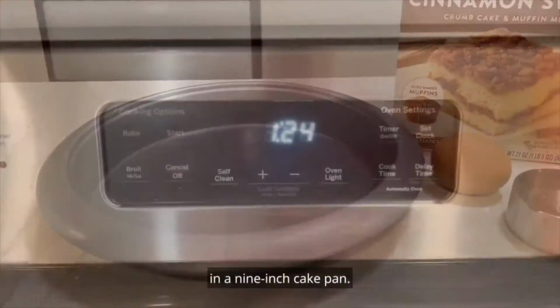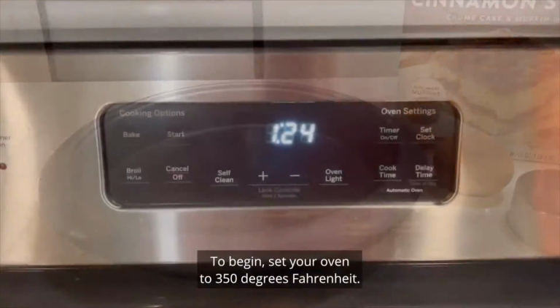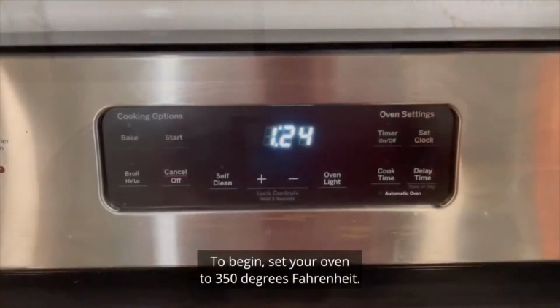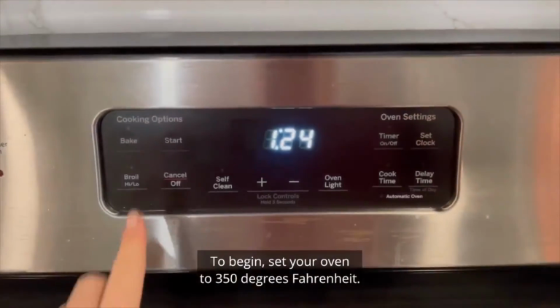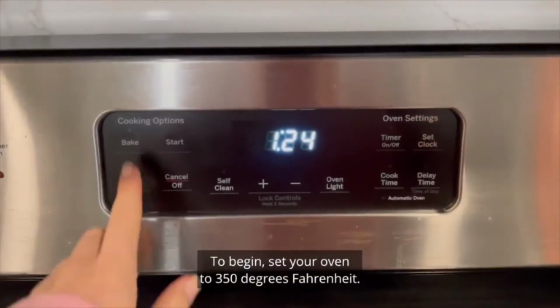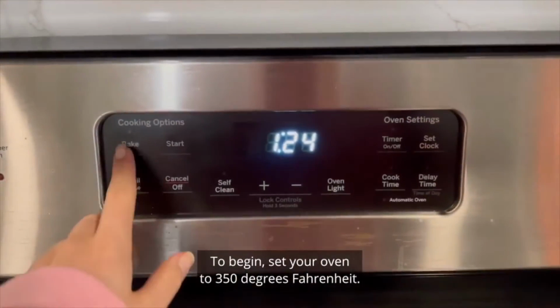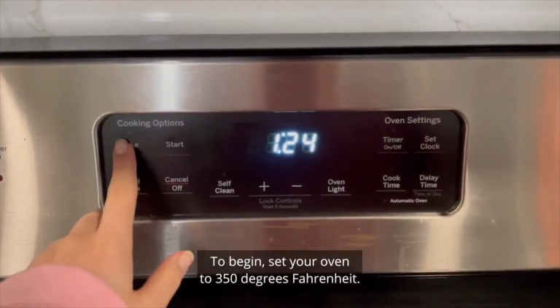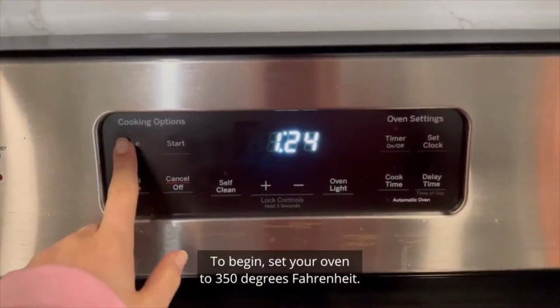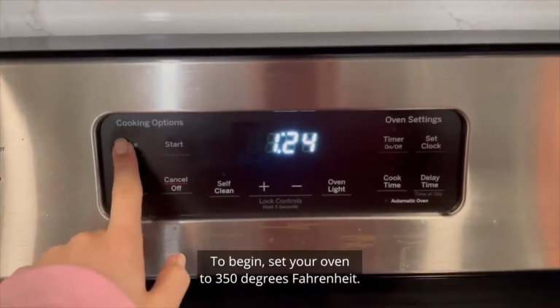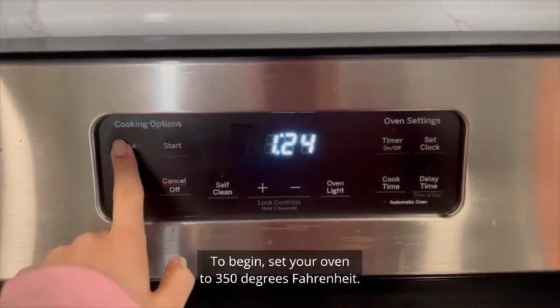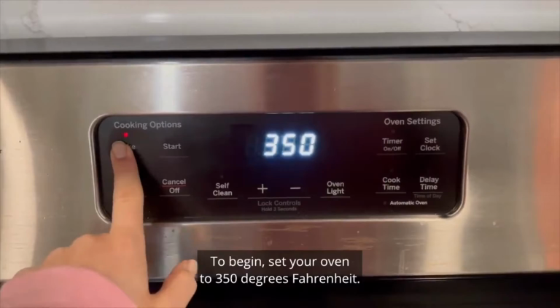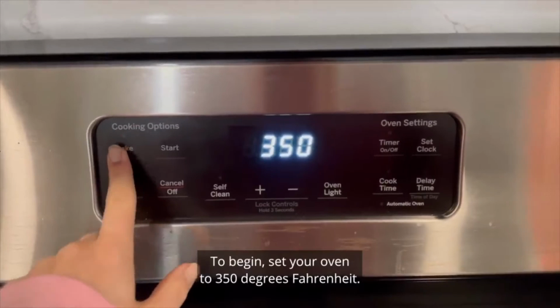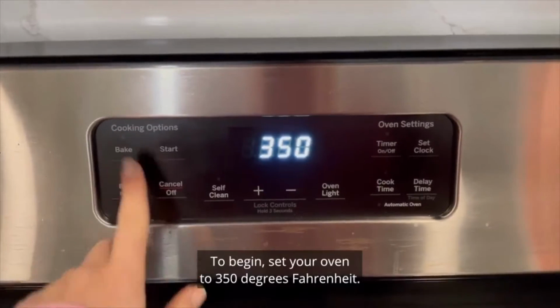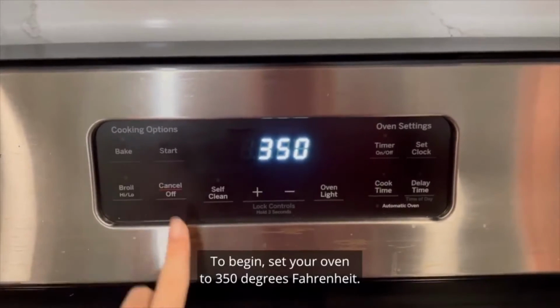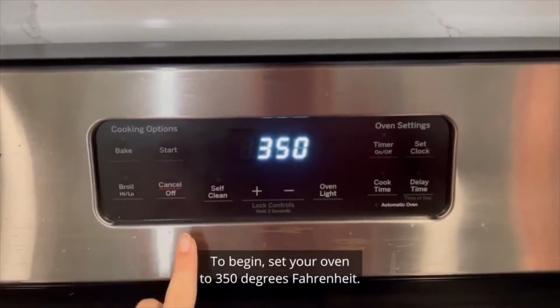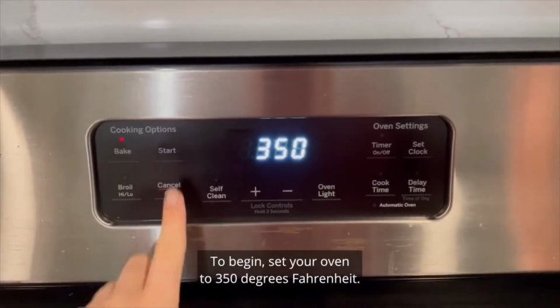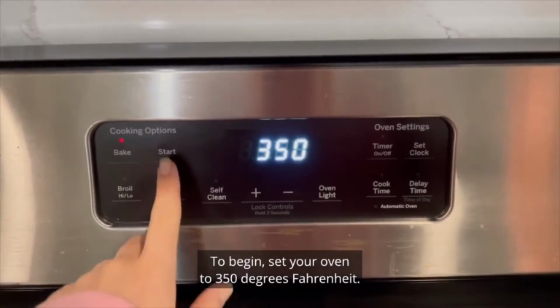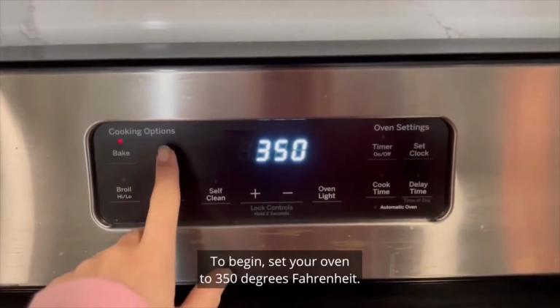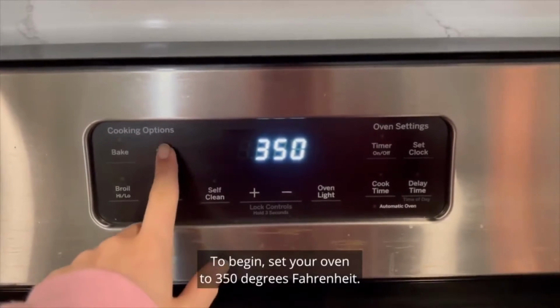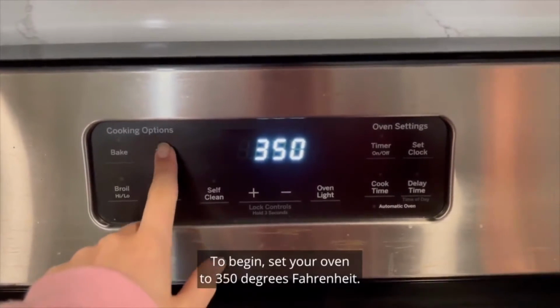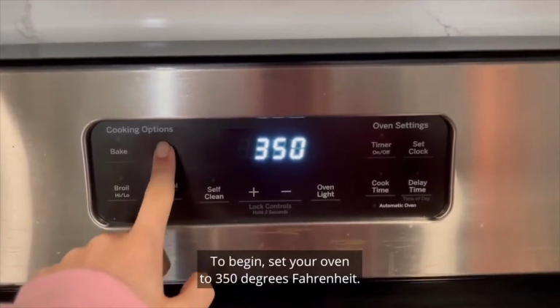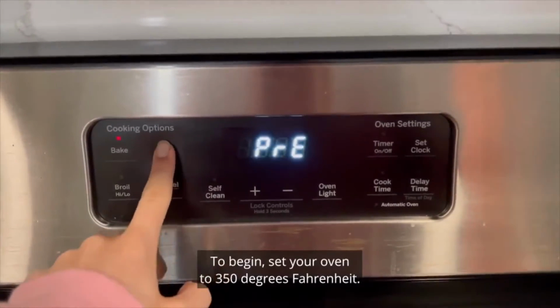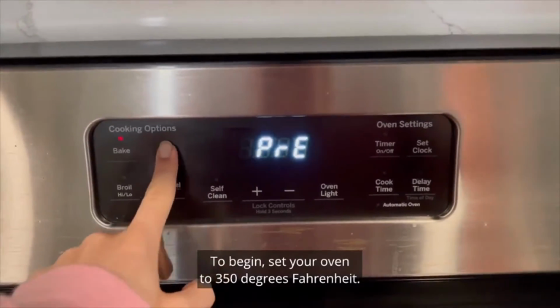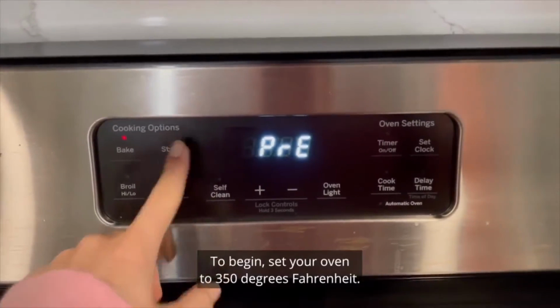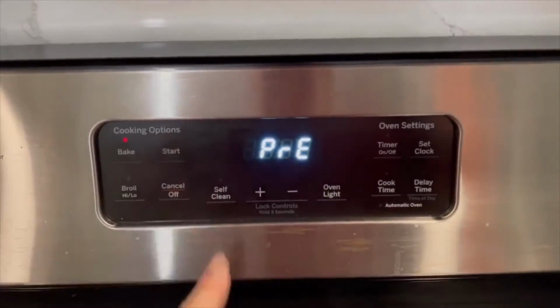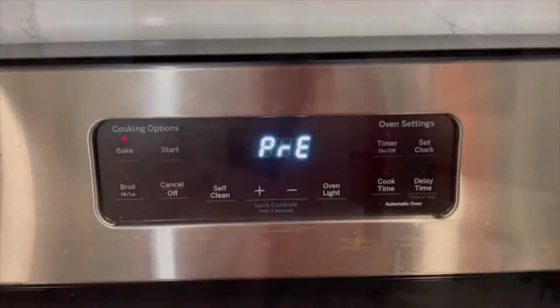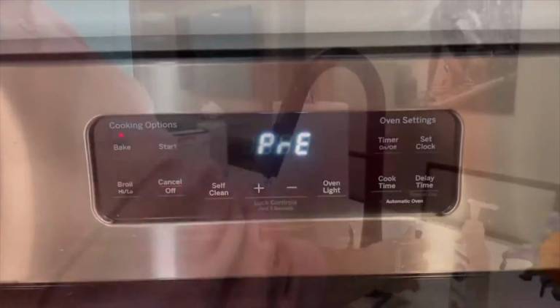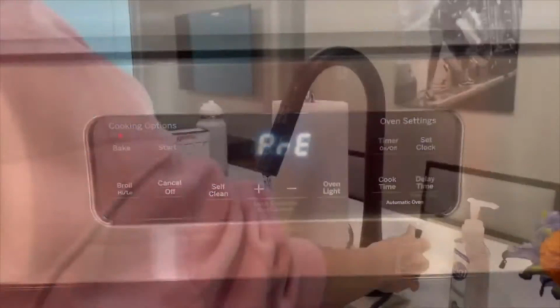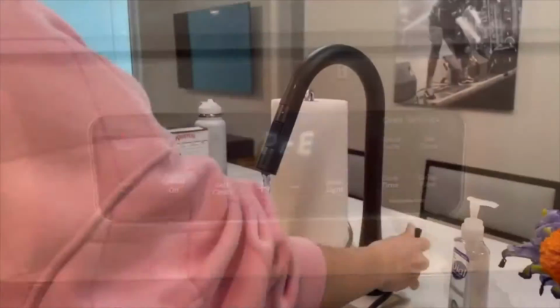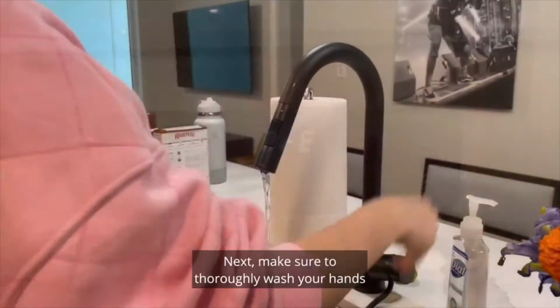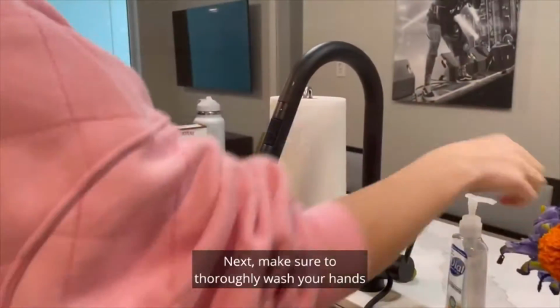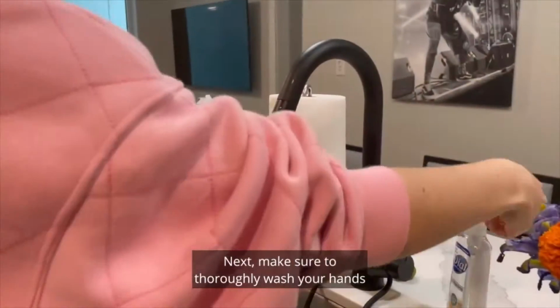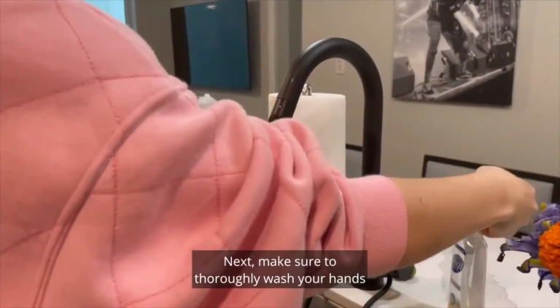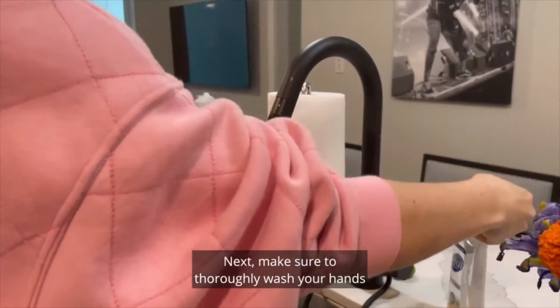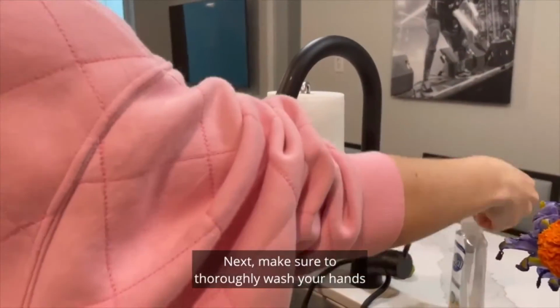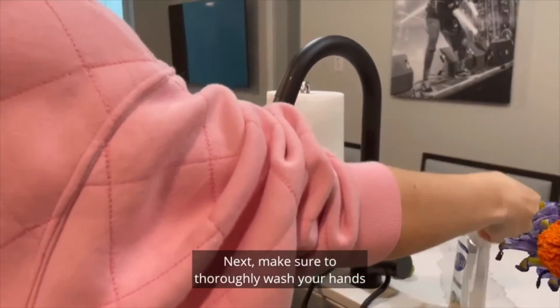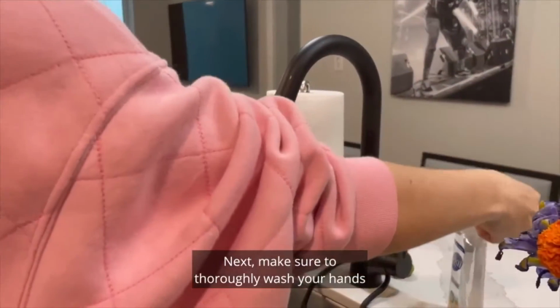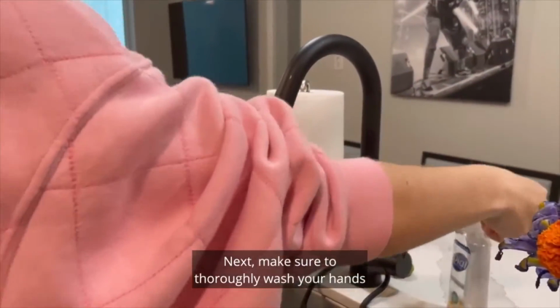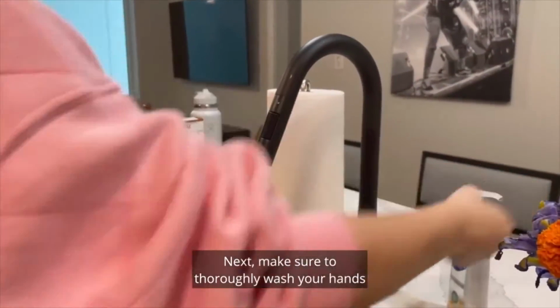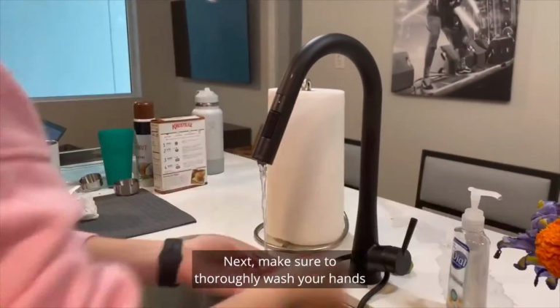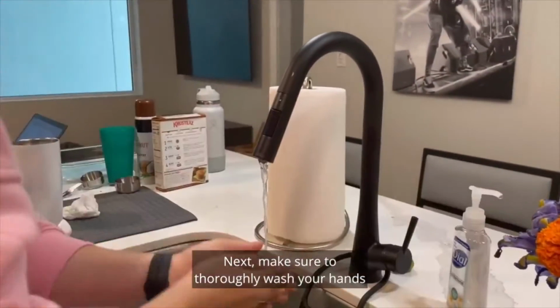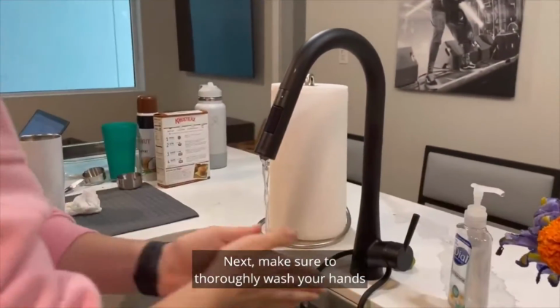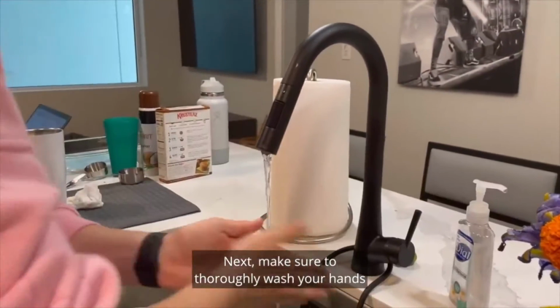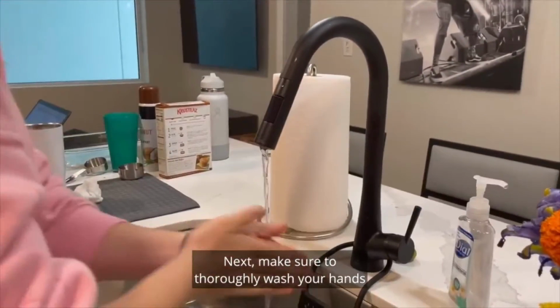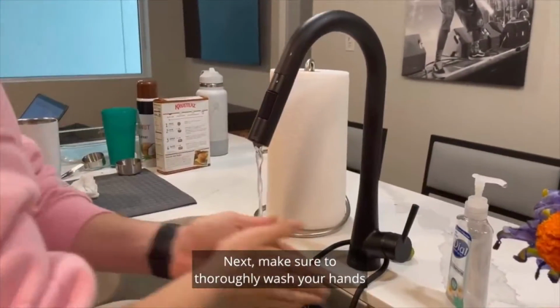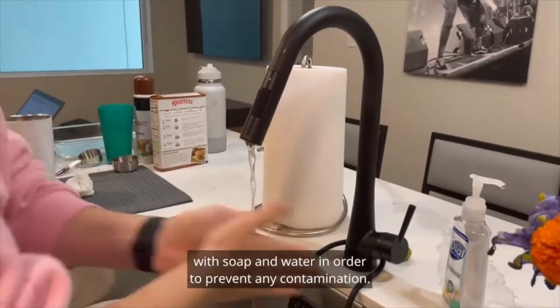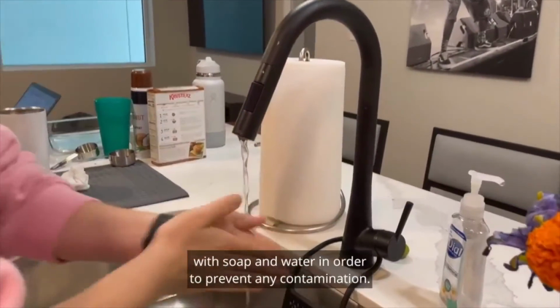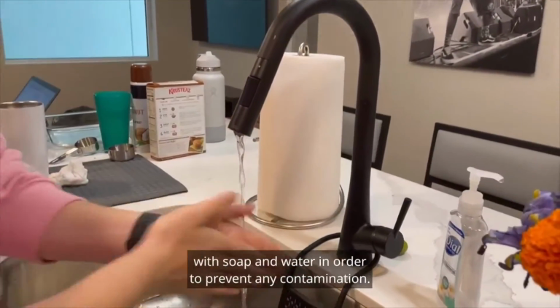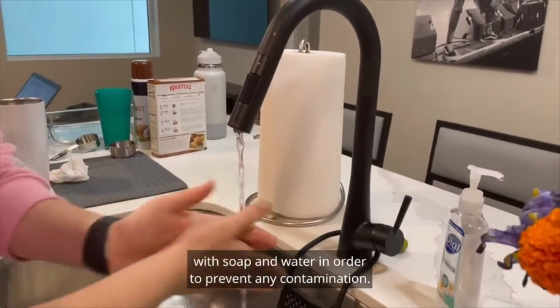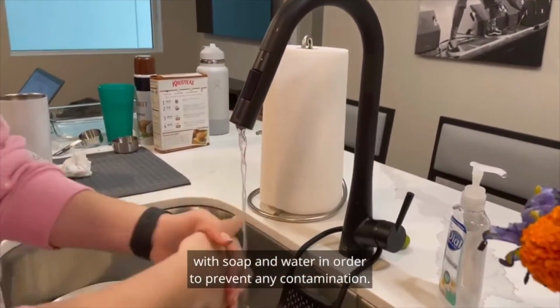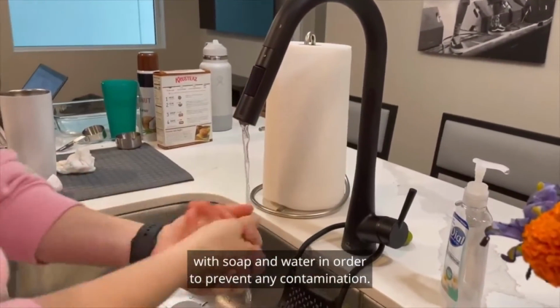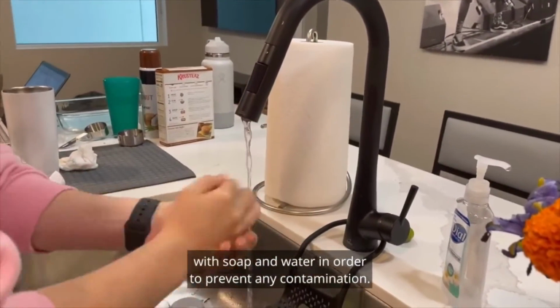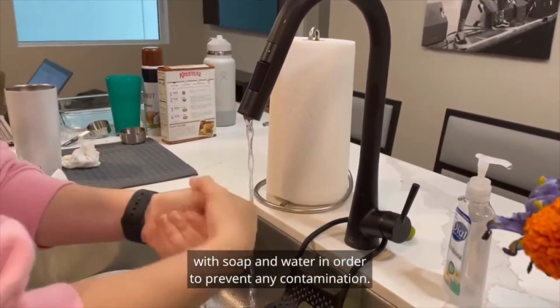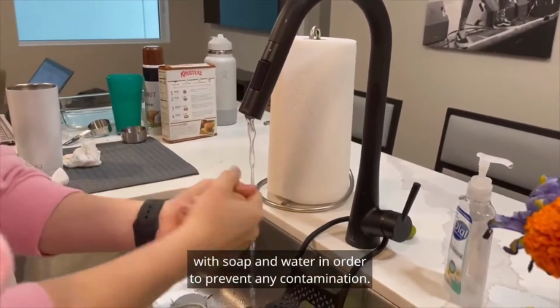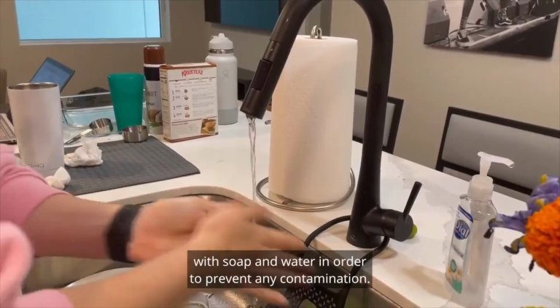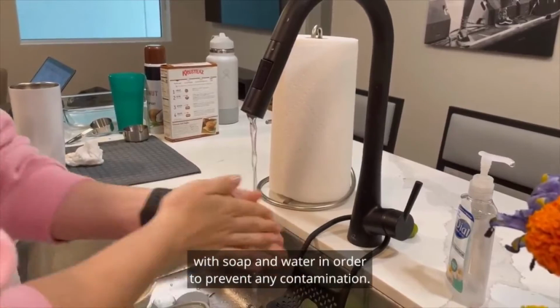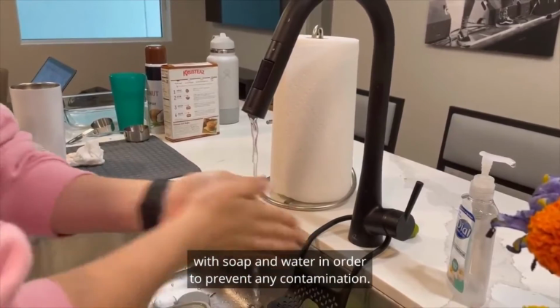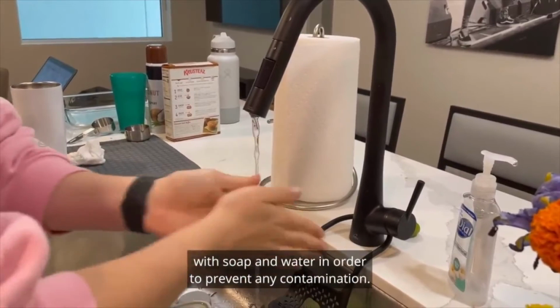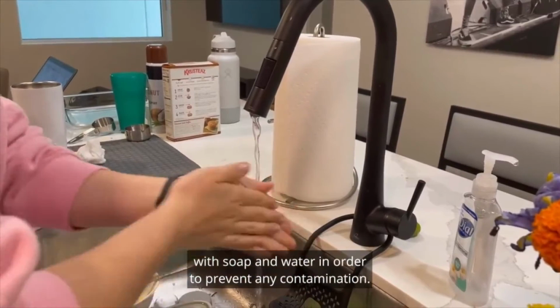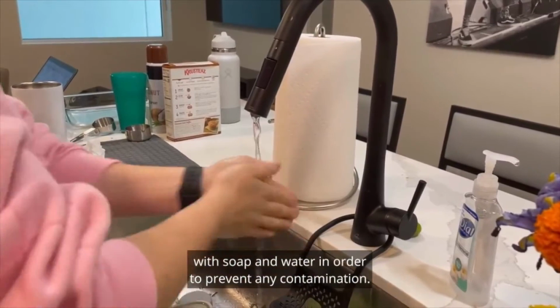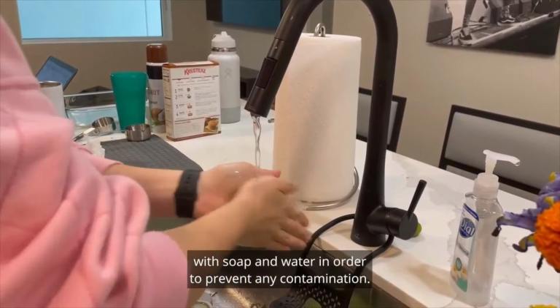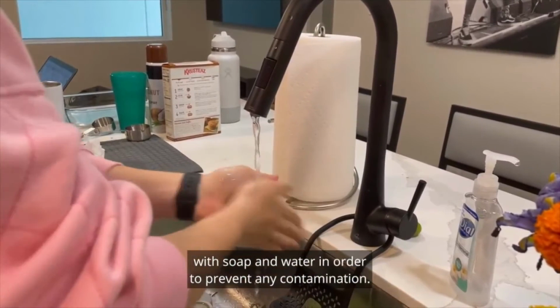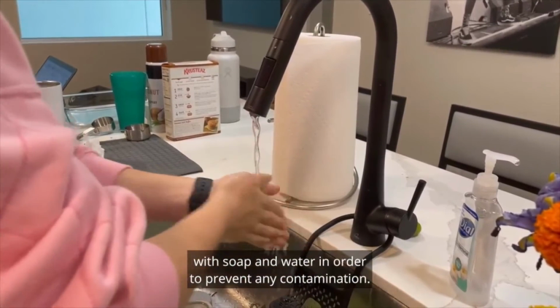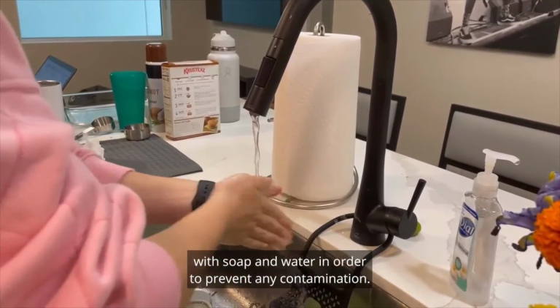To begin, set your oven to 350 degrees Fahrenheit. Next, make sure to thoroughly wash your hands with soap and water in order to prevent any contamination.